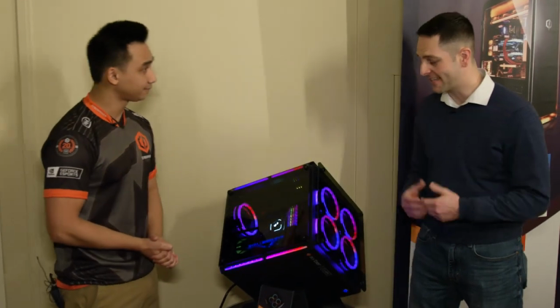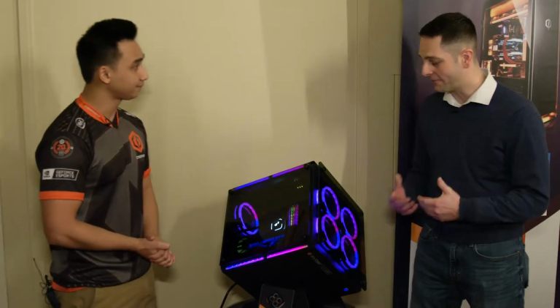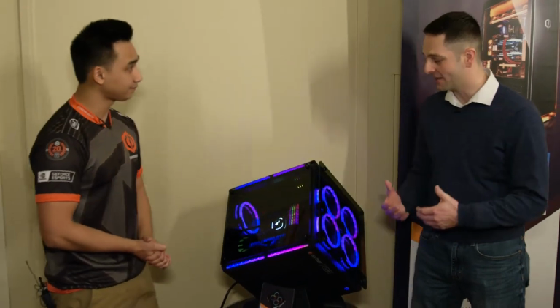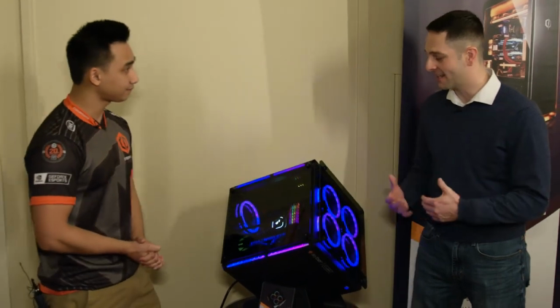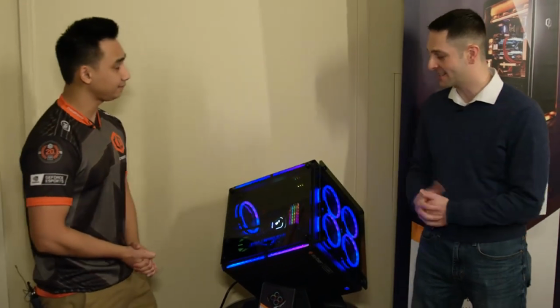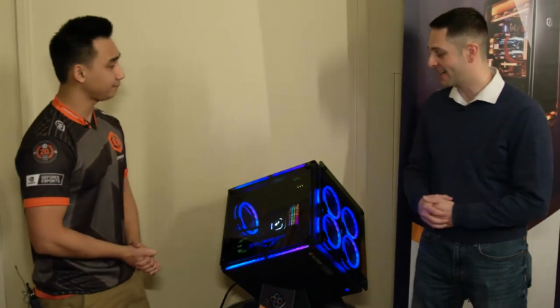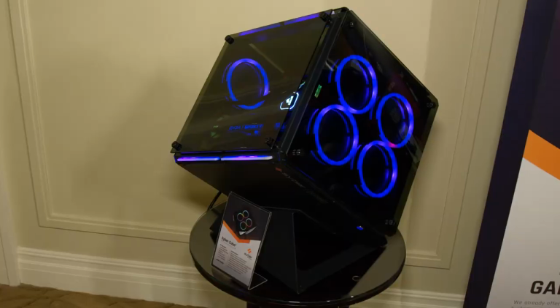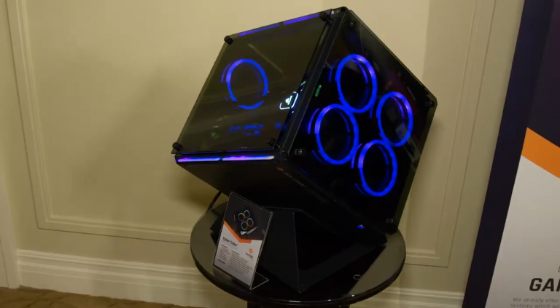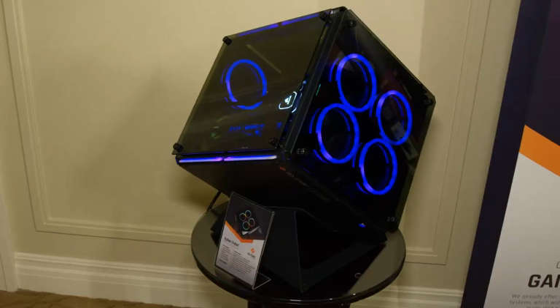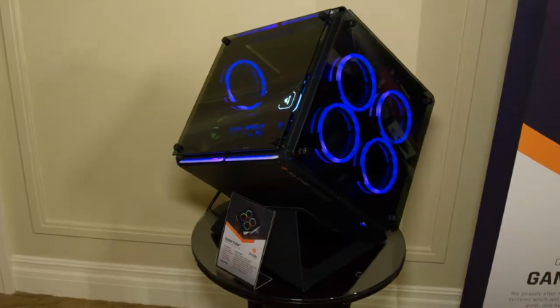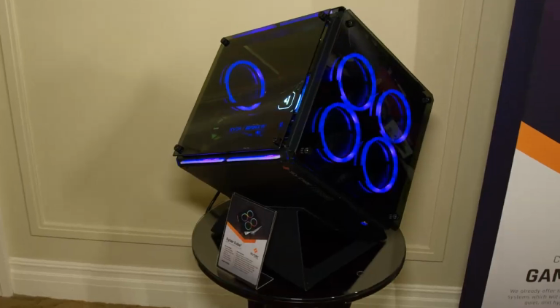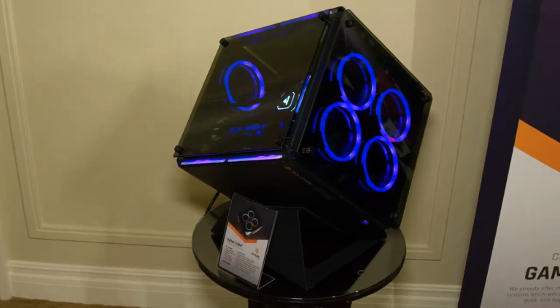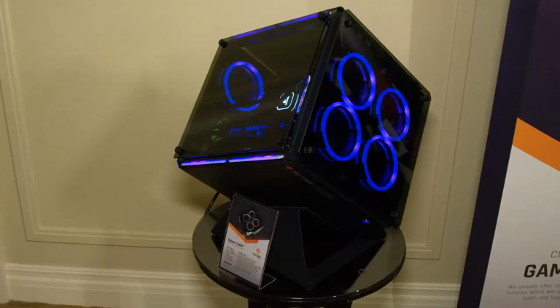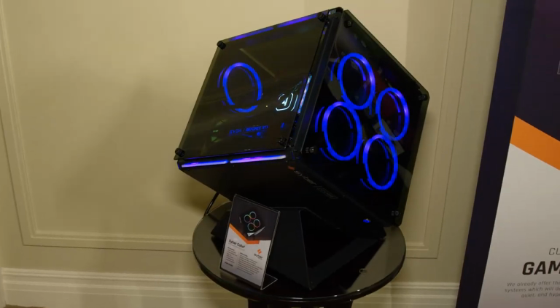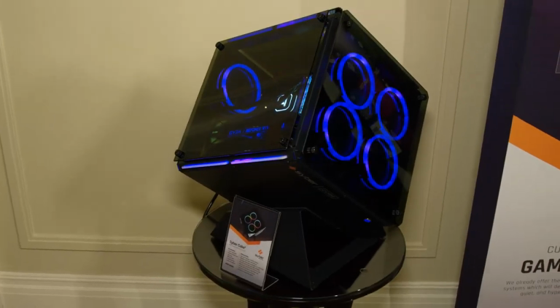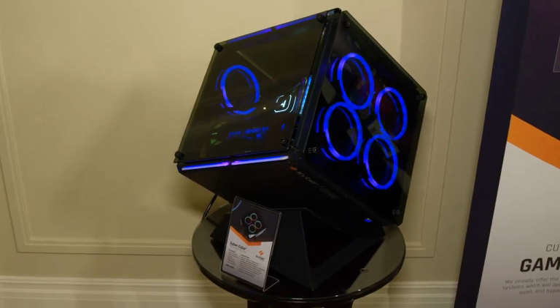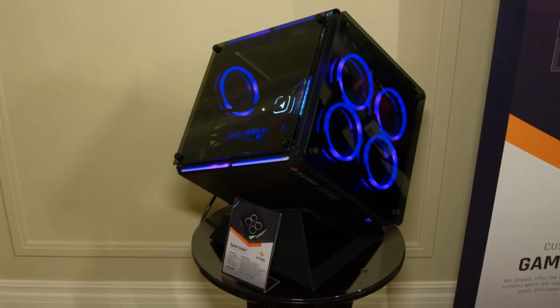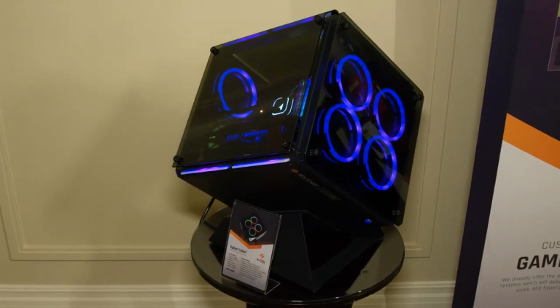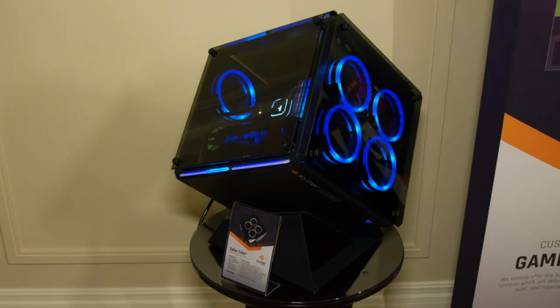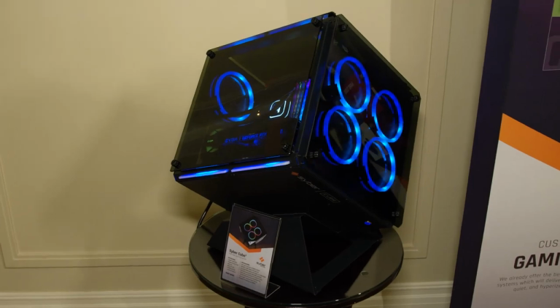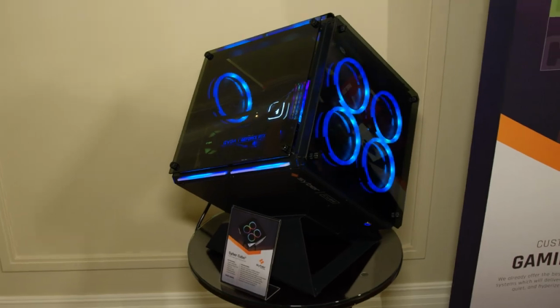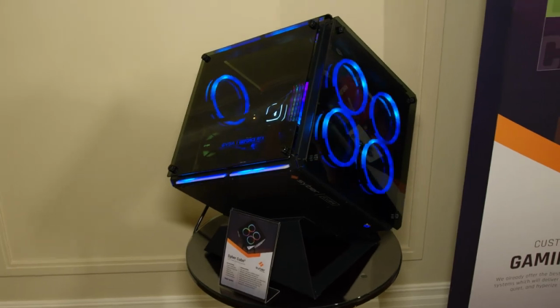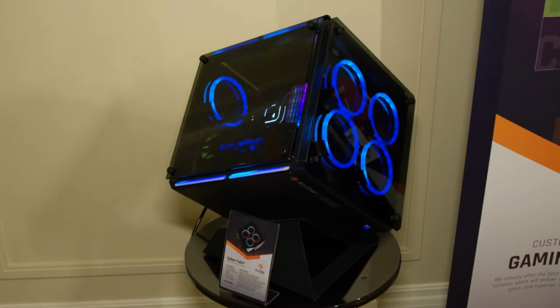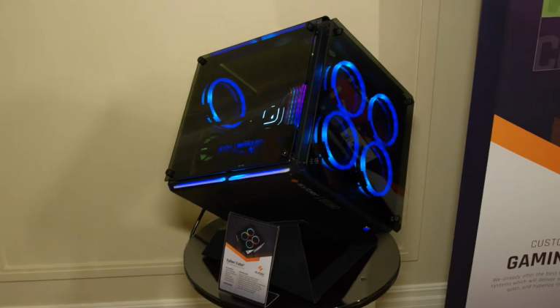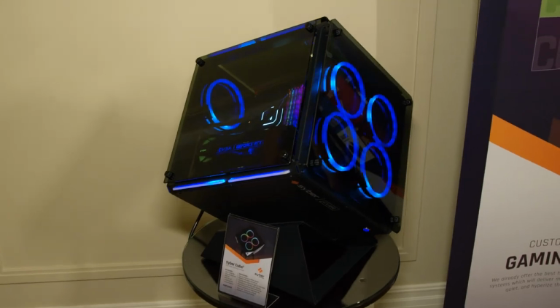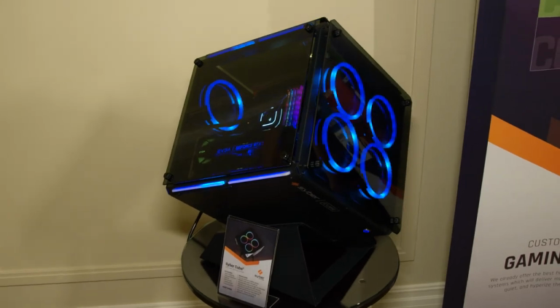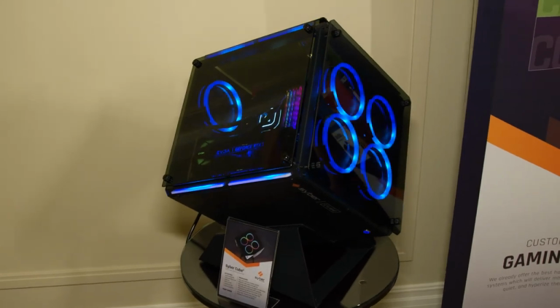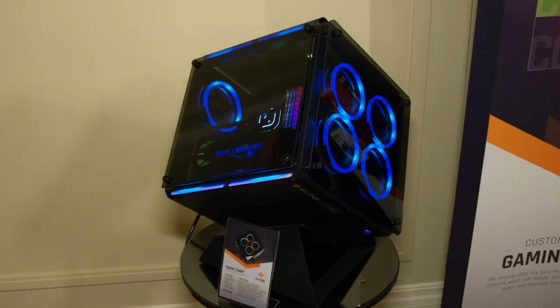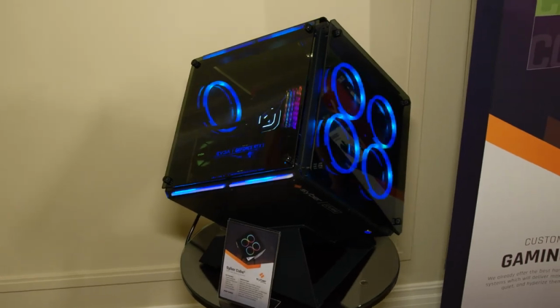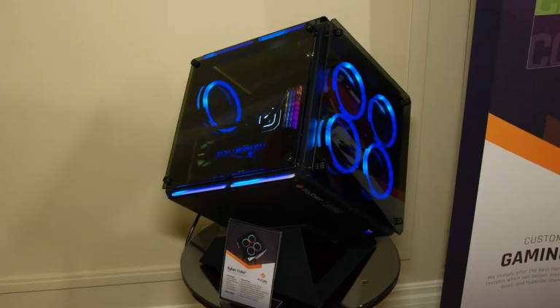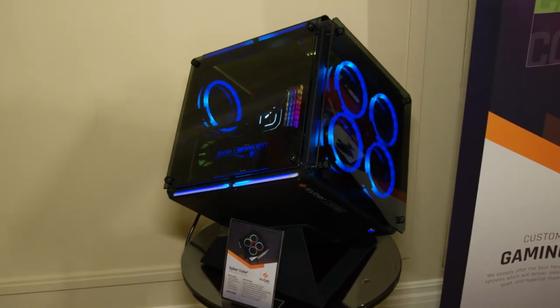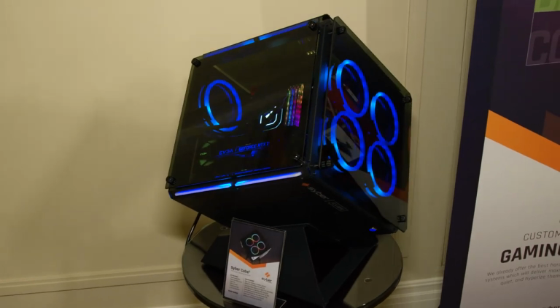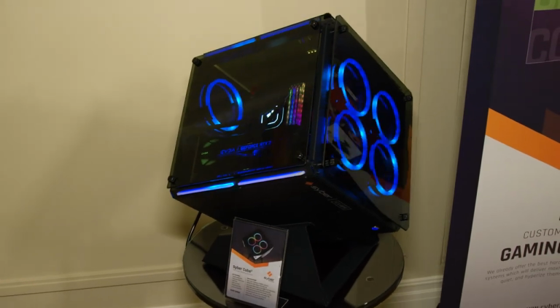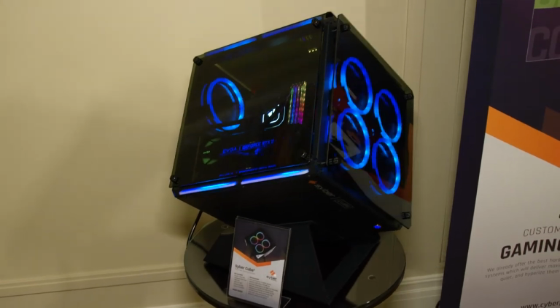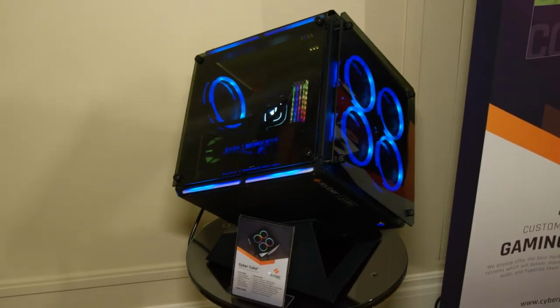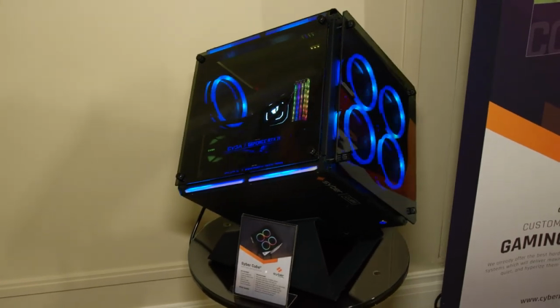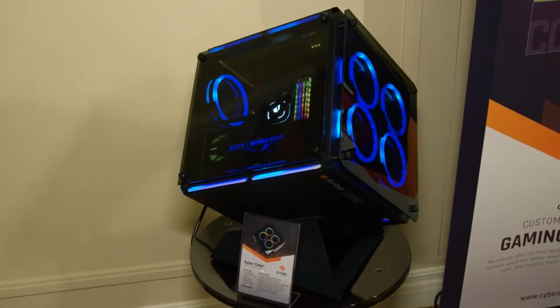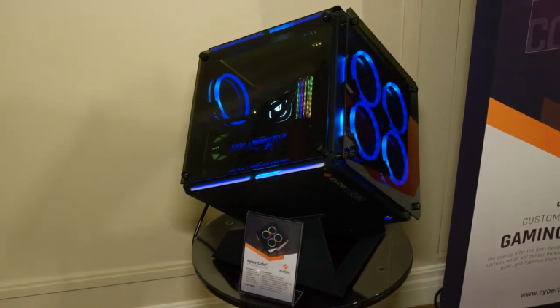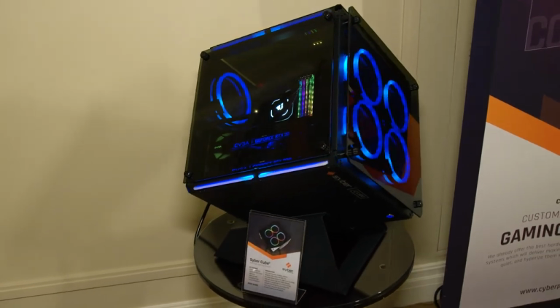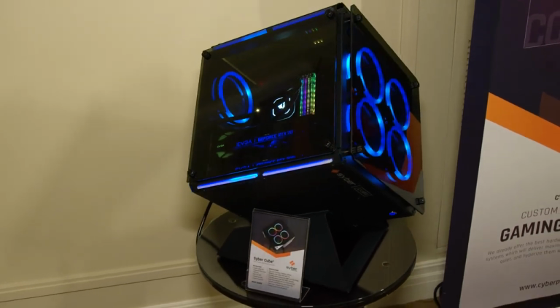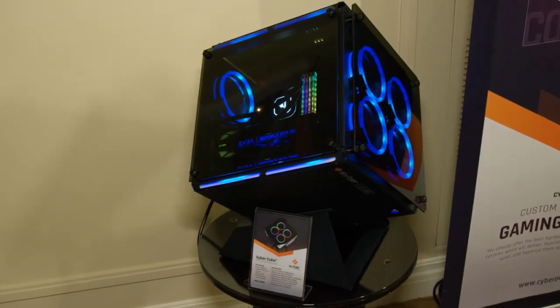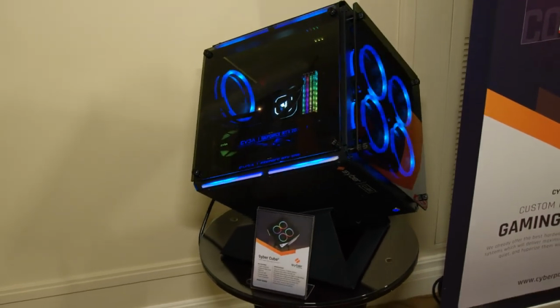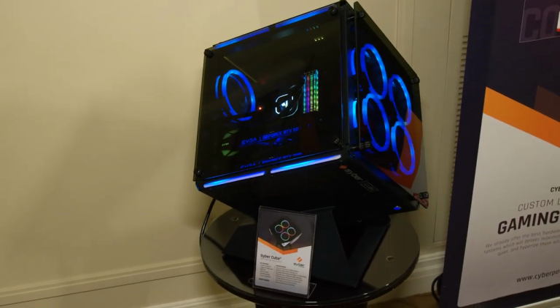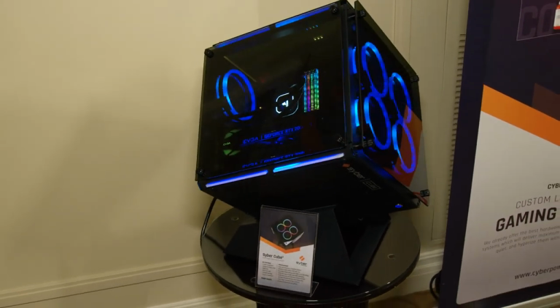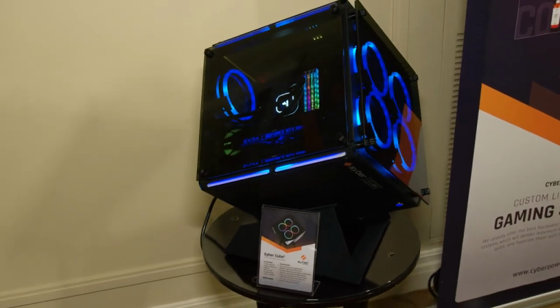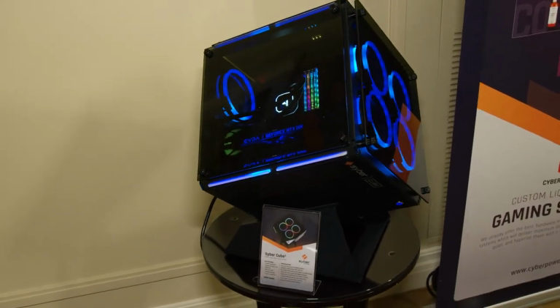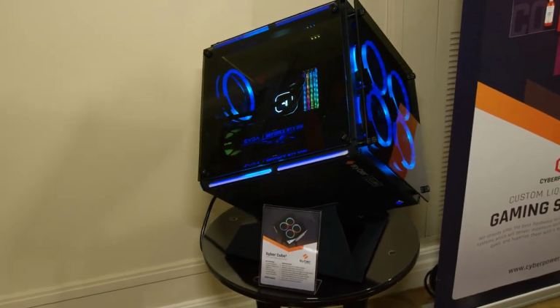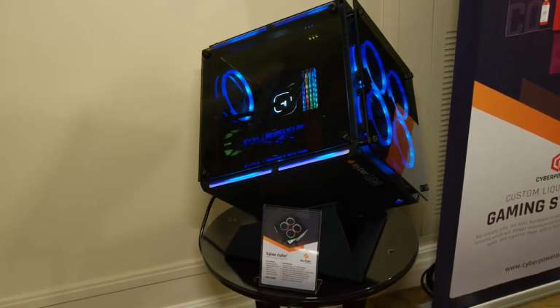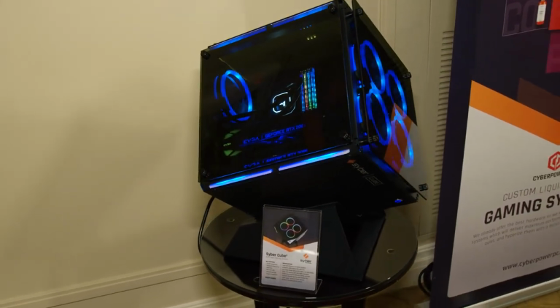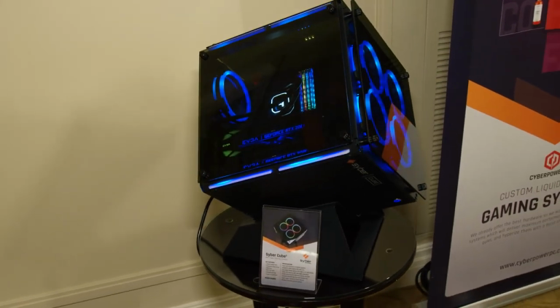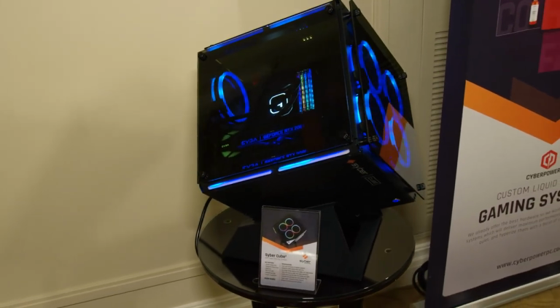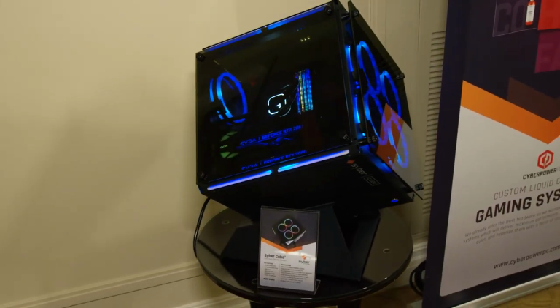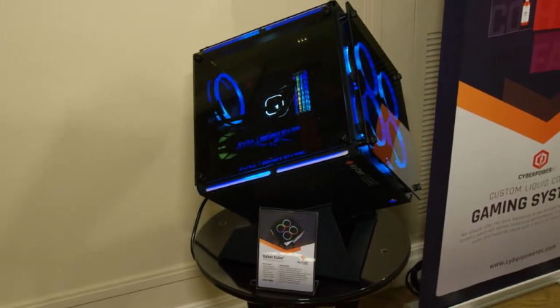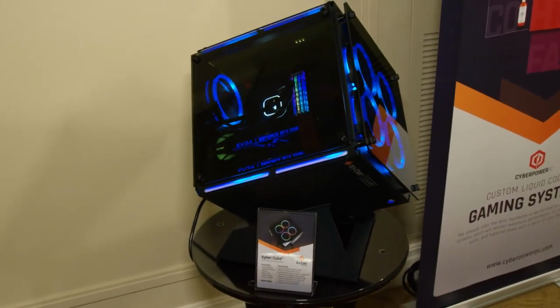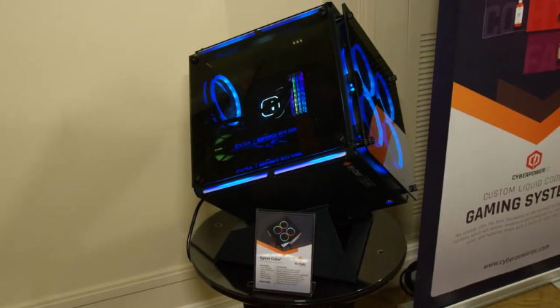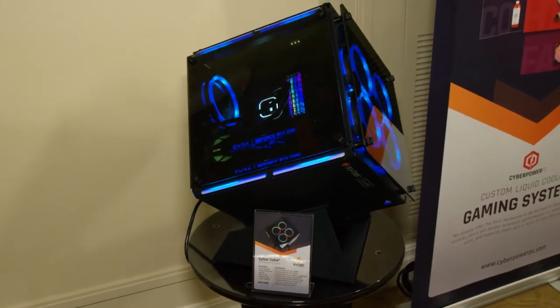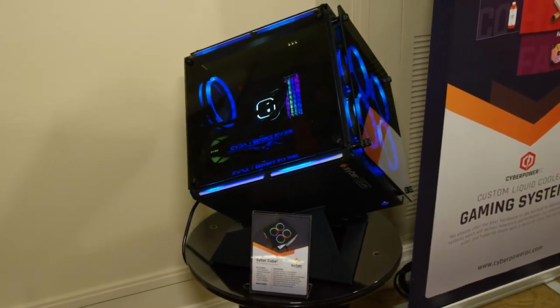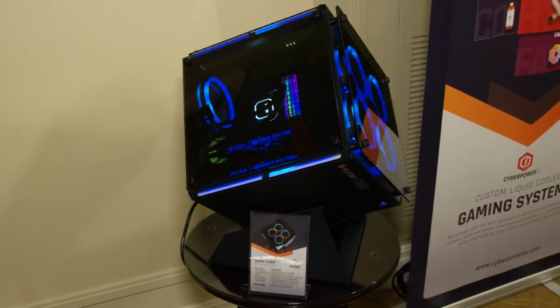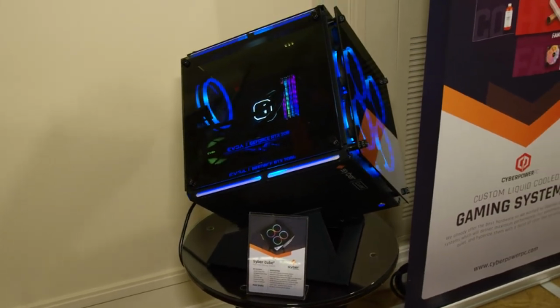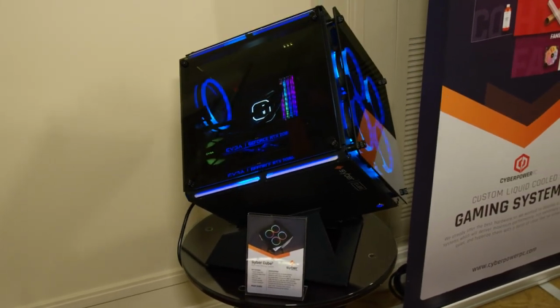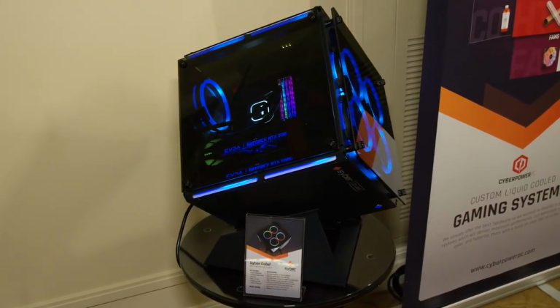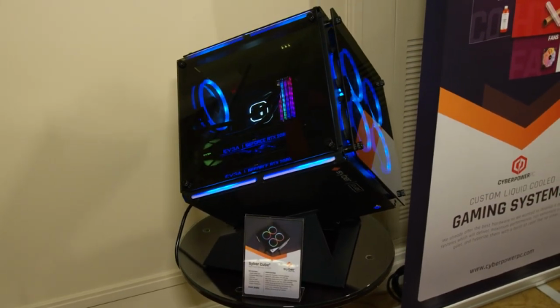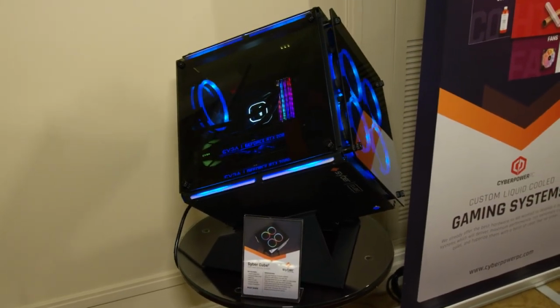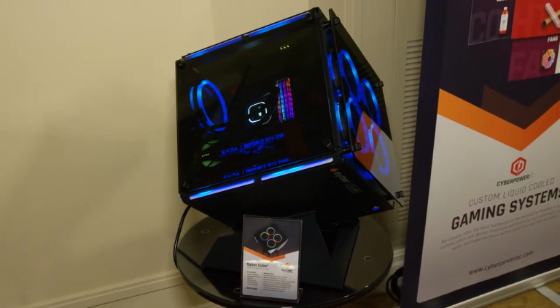It's definitely aesthetically pleasing, and you know, whenever you put it in a room, it's definitely going to be the centerpiece. No question about it.